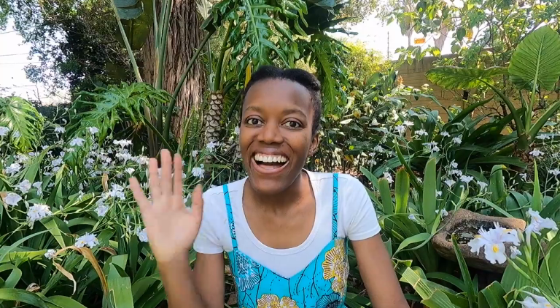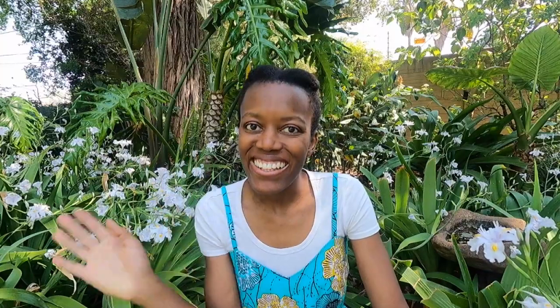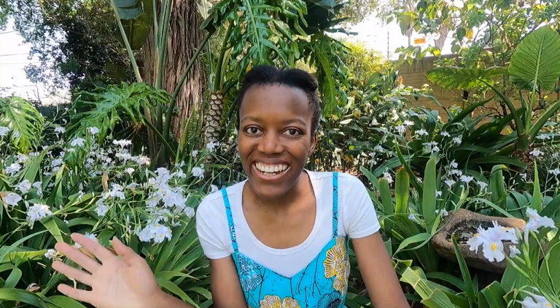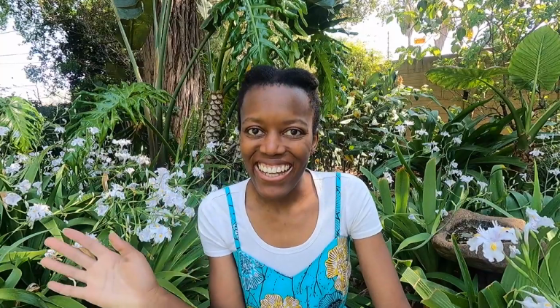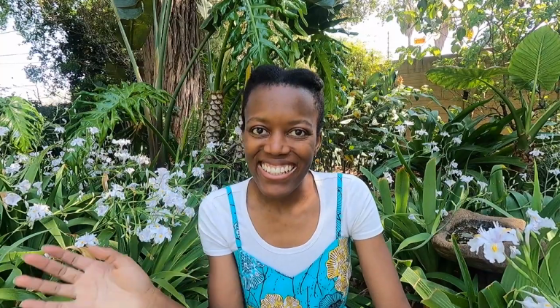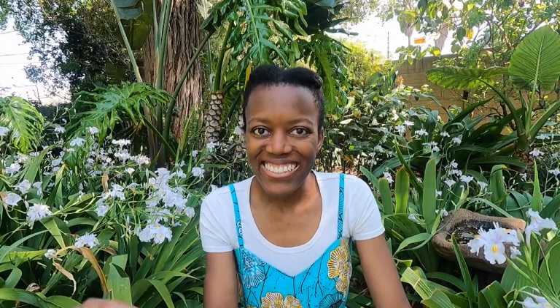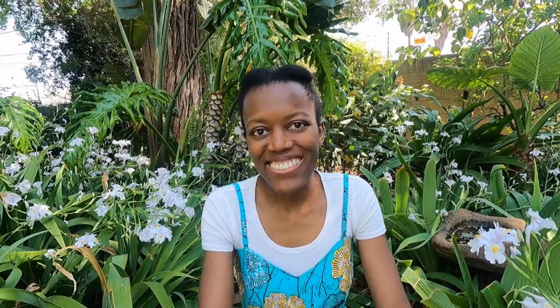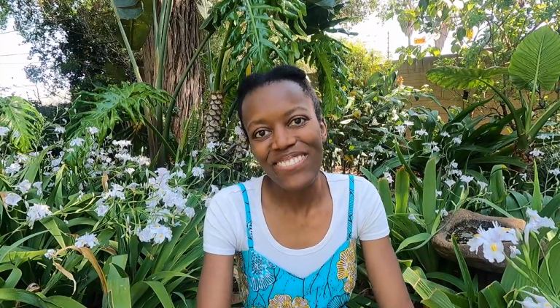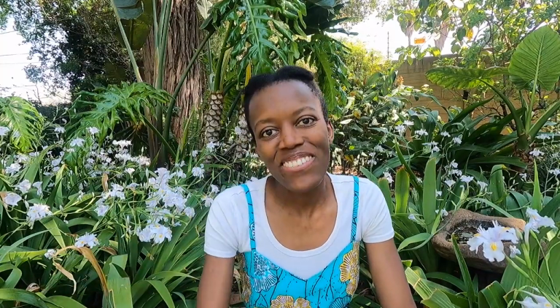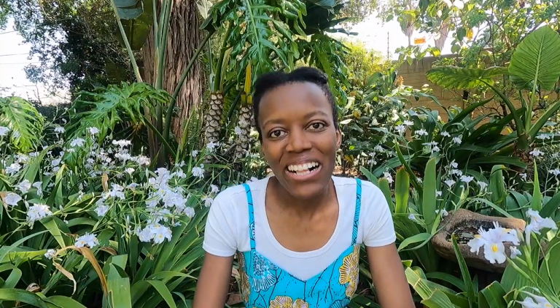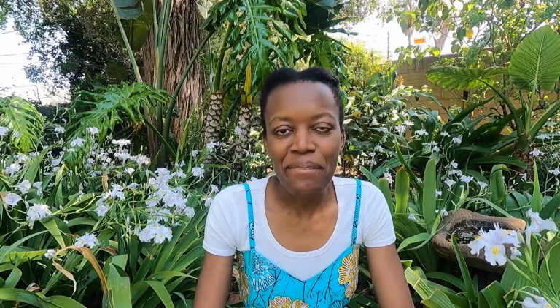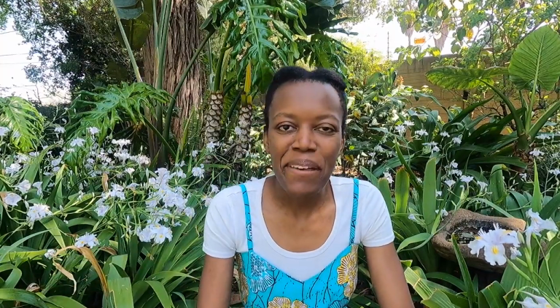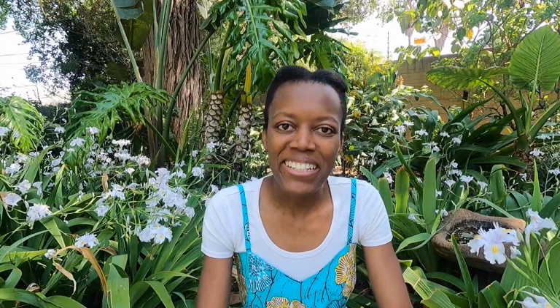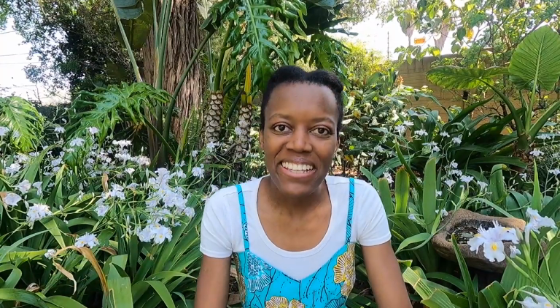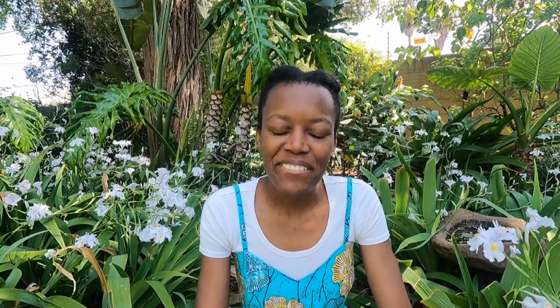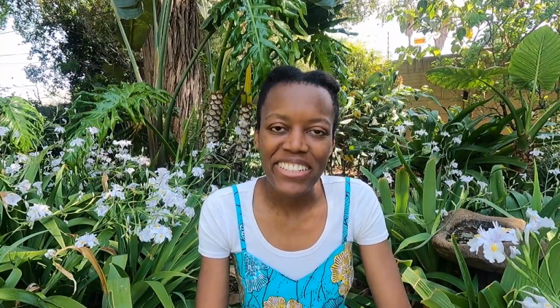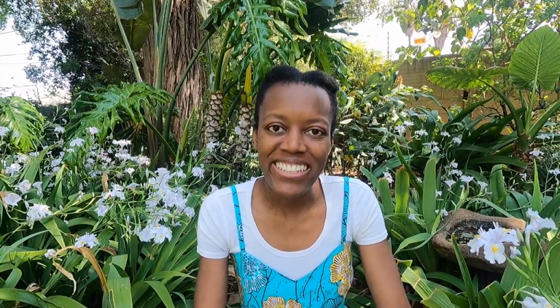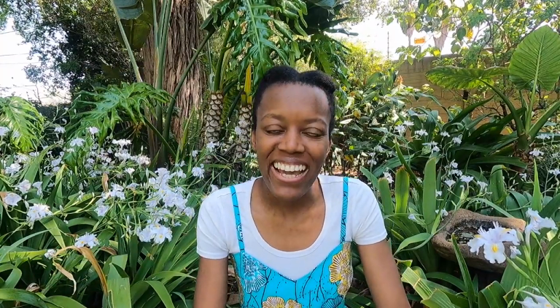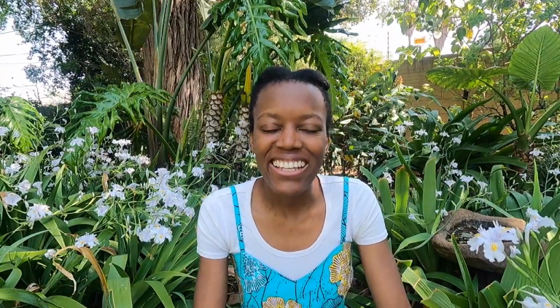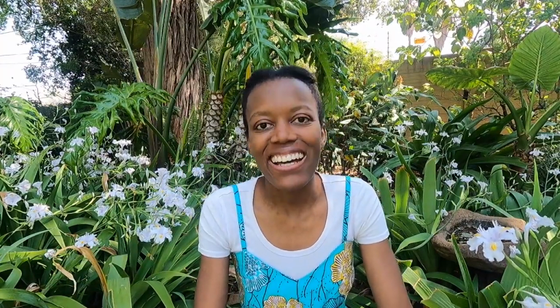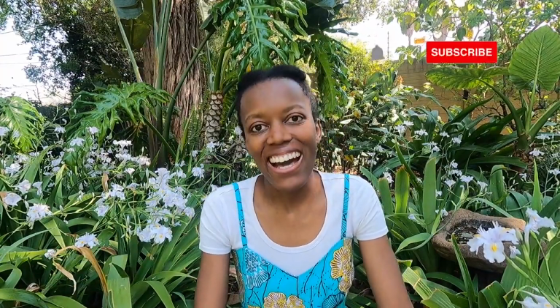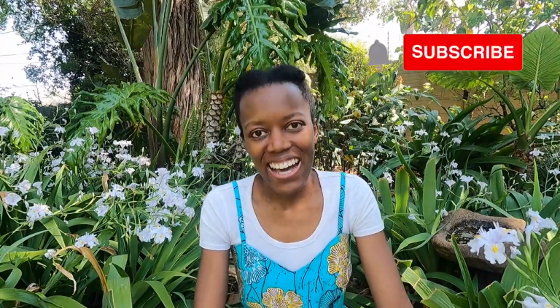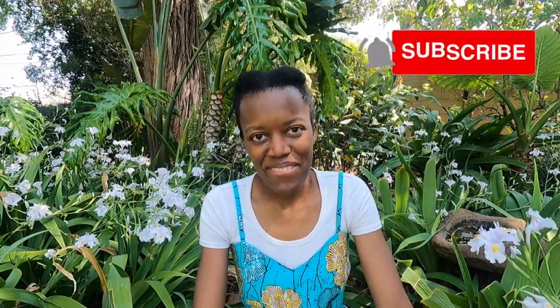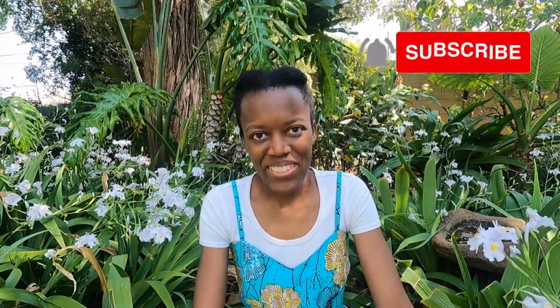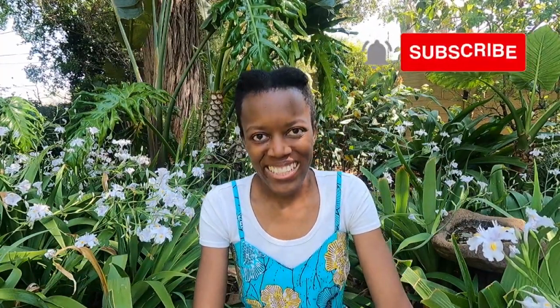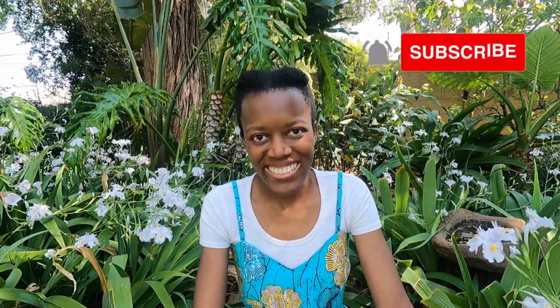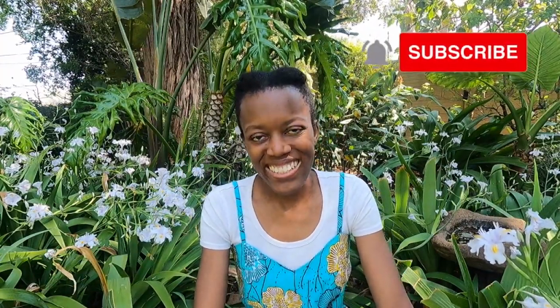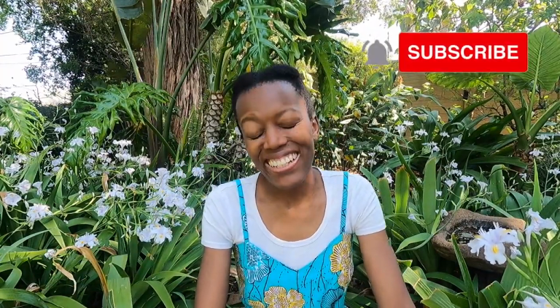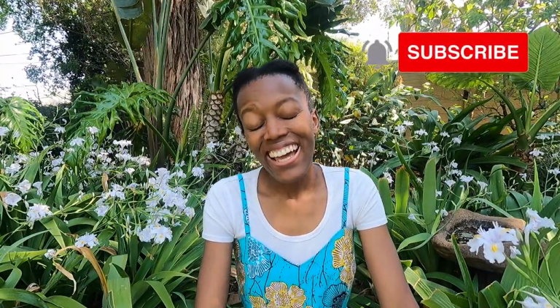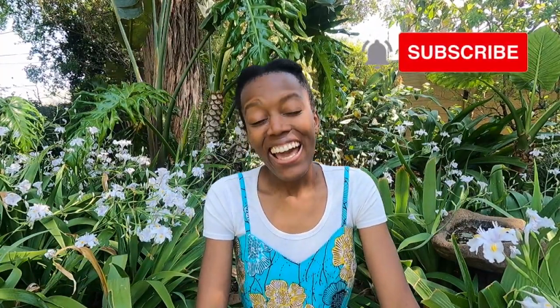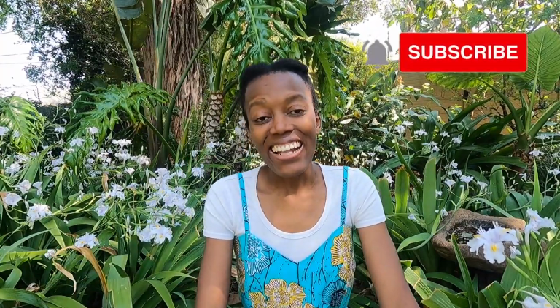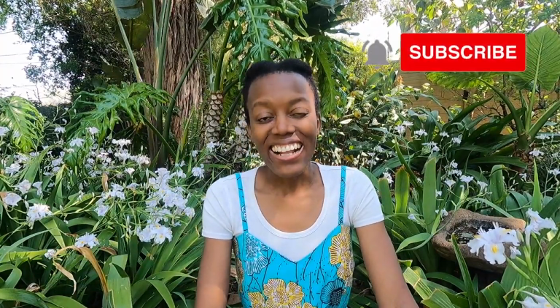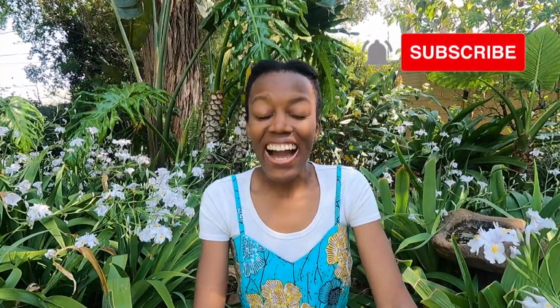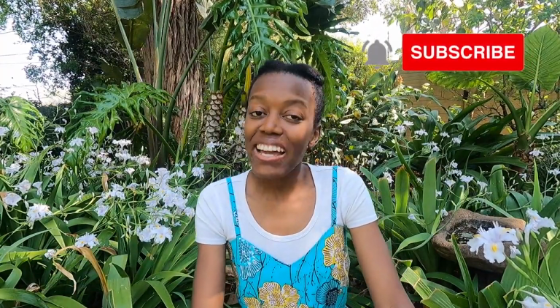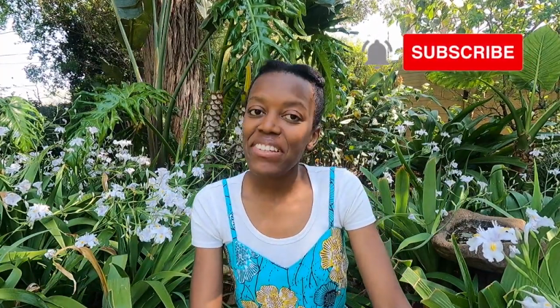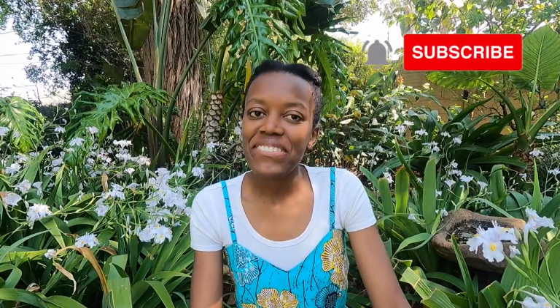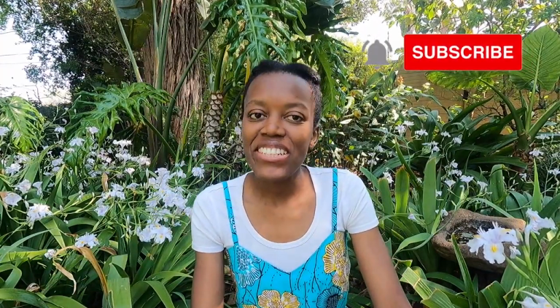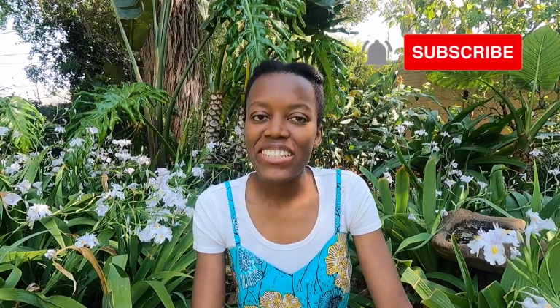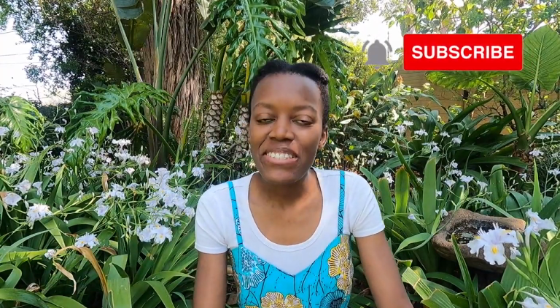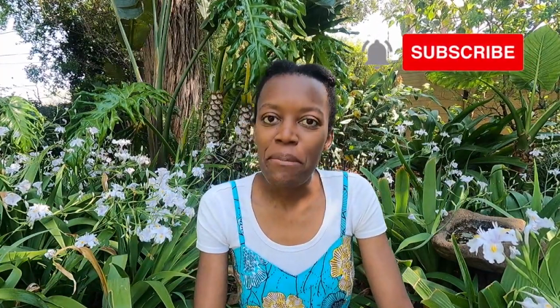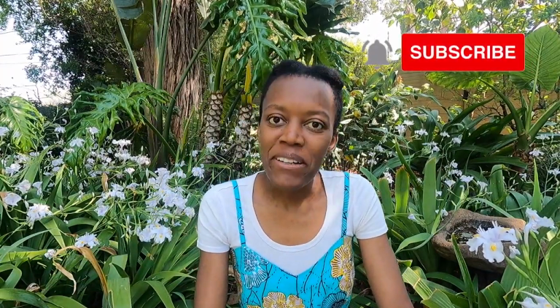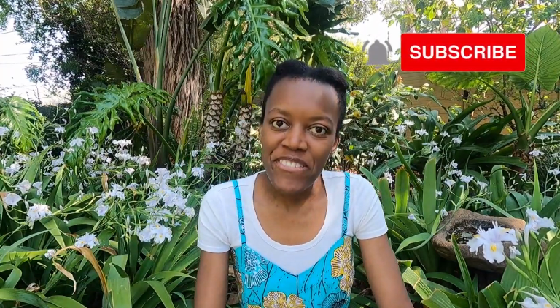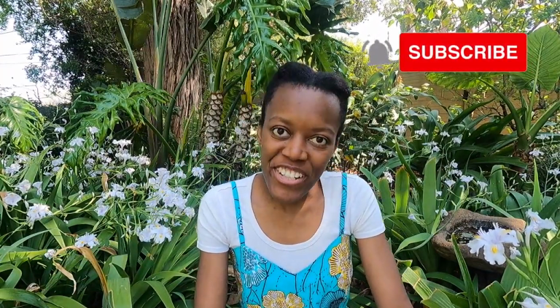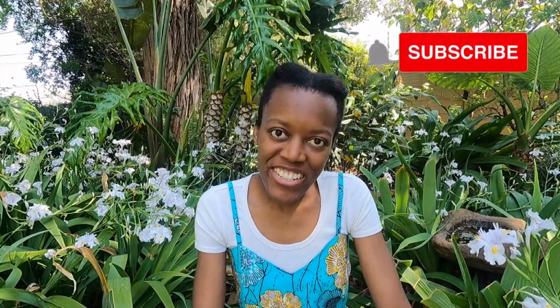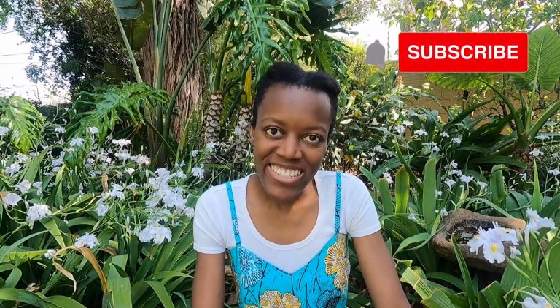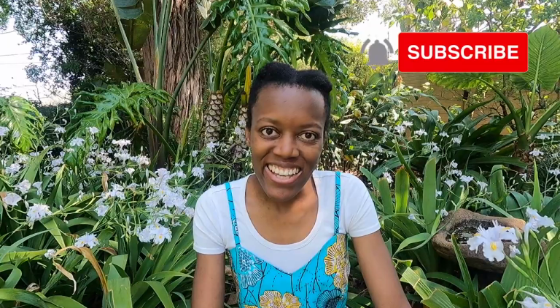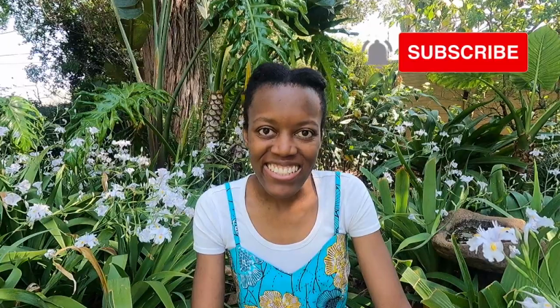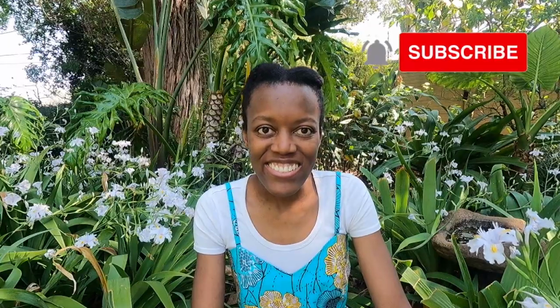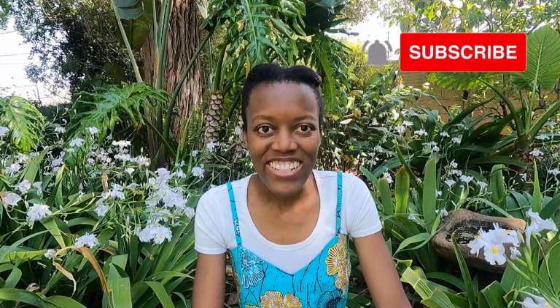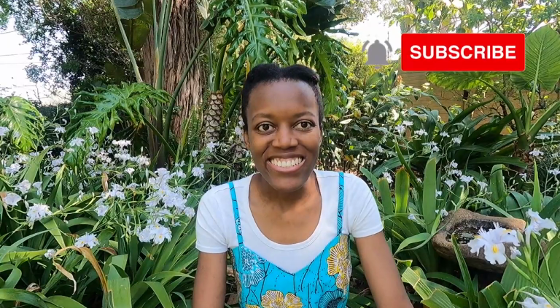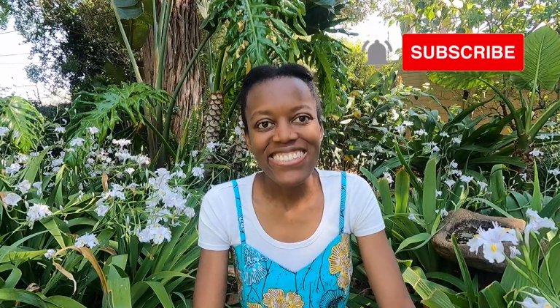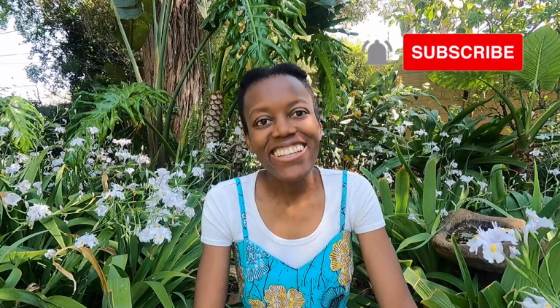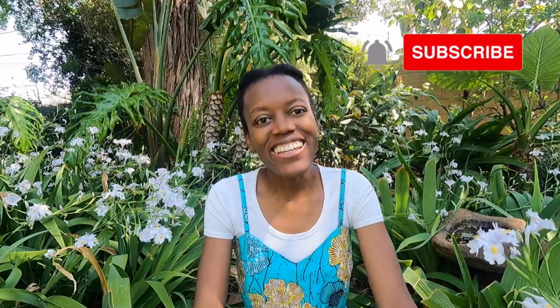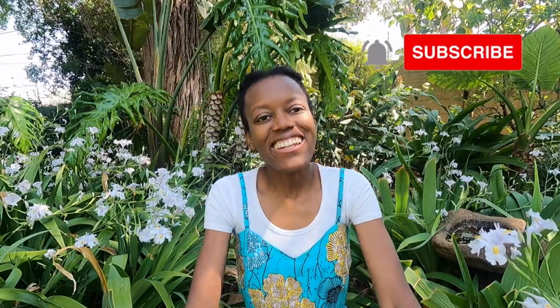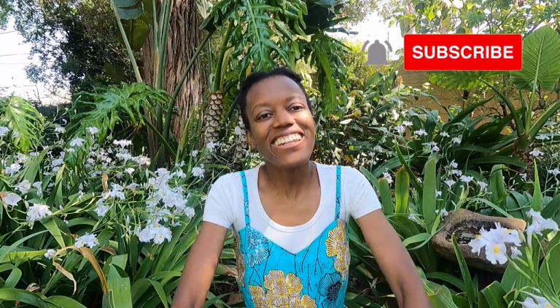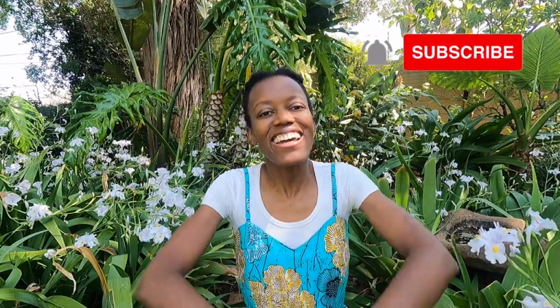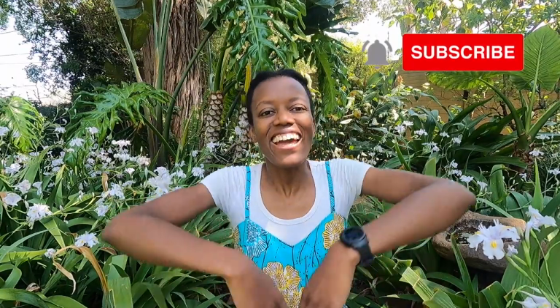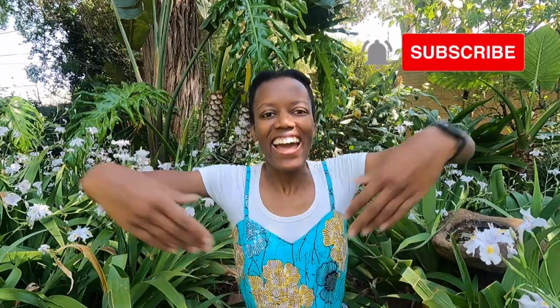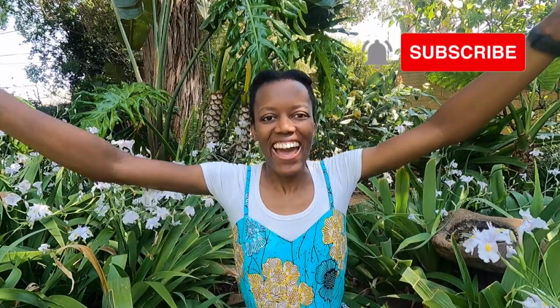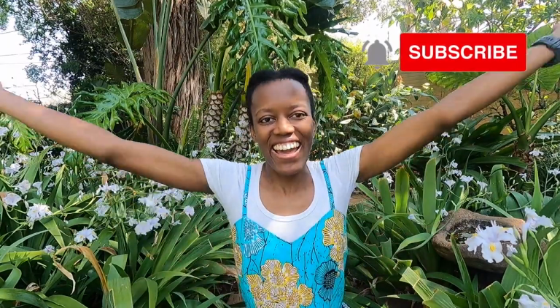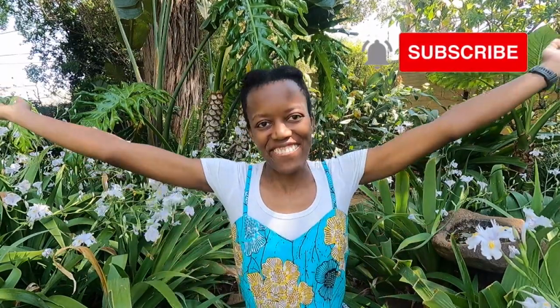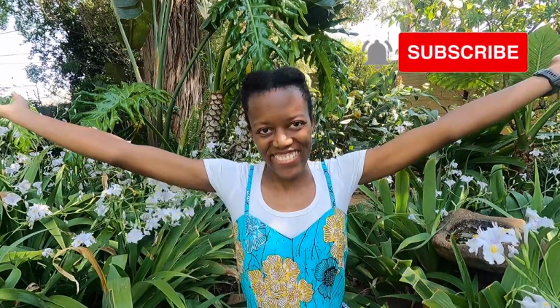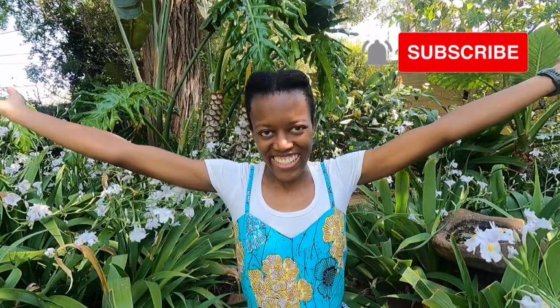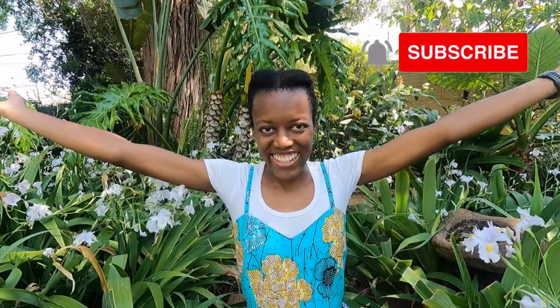Hello hikers, welcome back to African Hiker. I'm Anita and I make videos about various hiking trails in Africa.